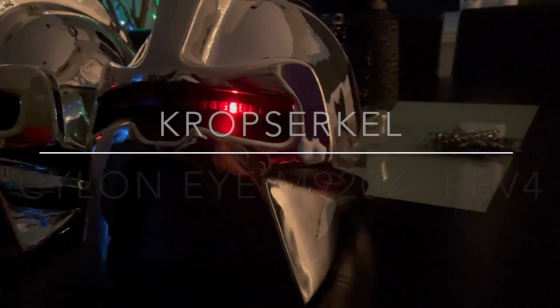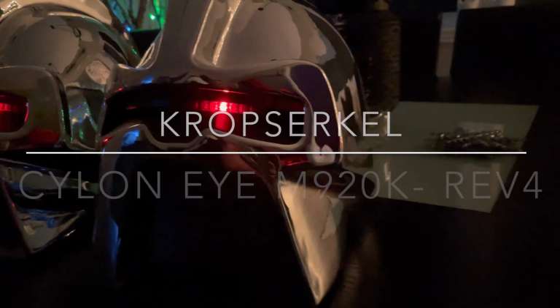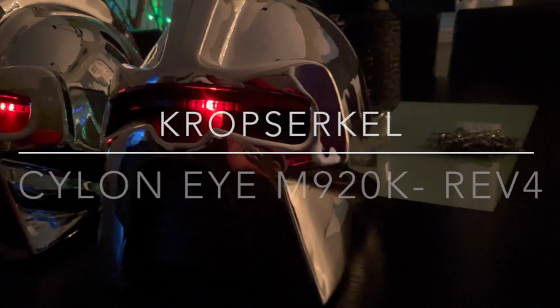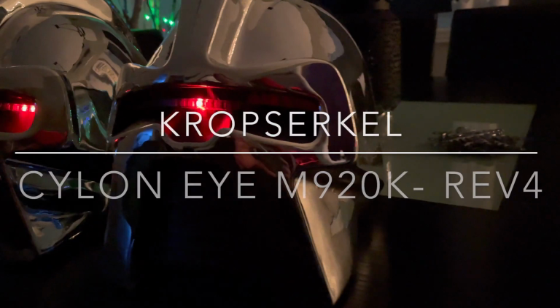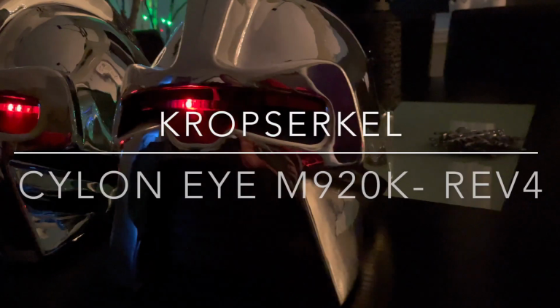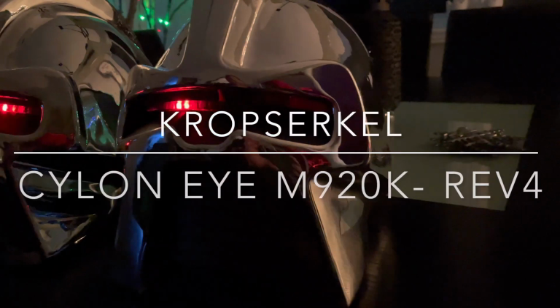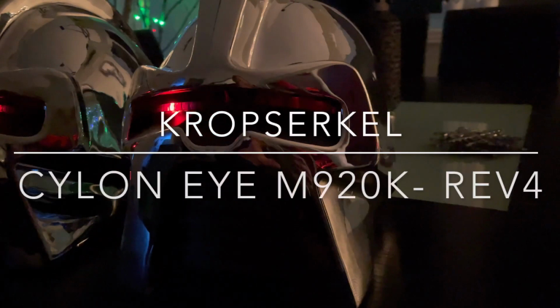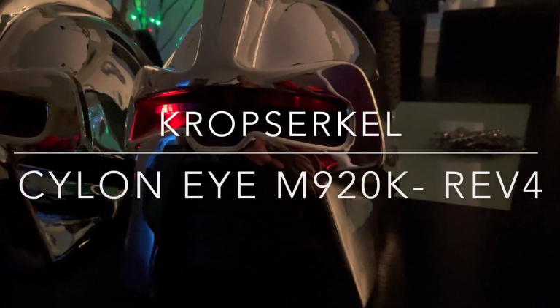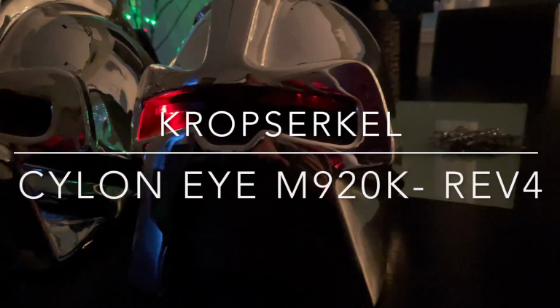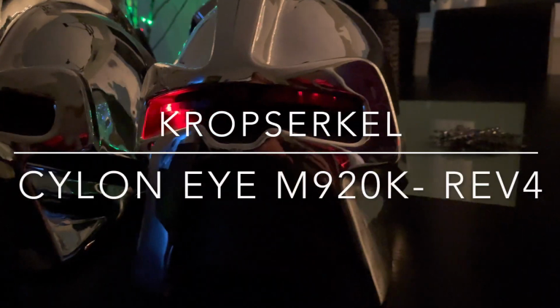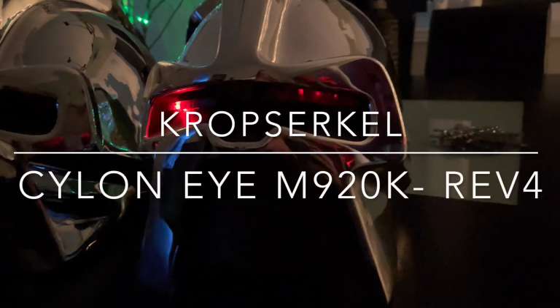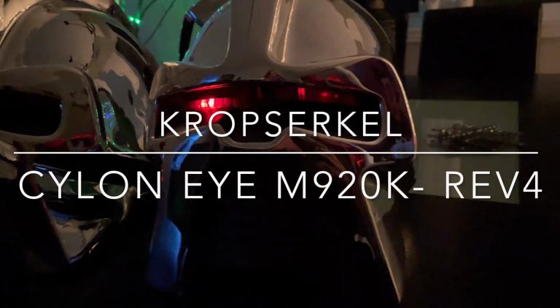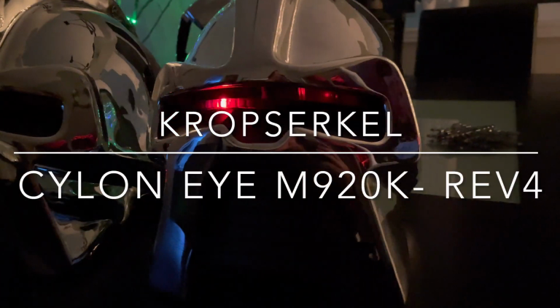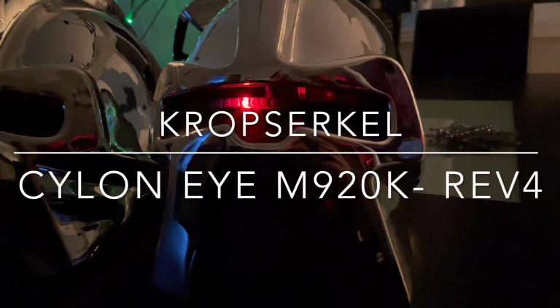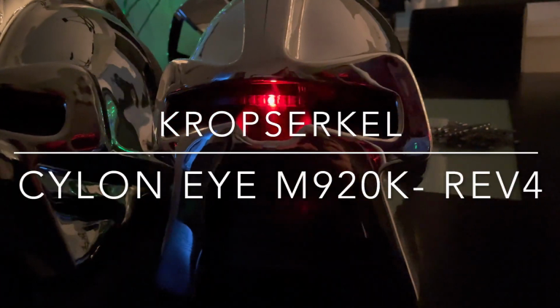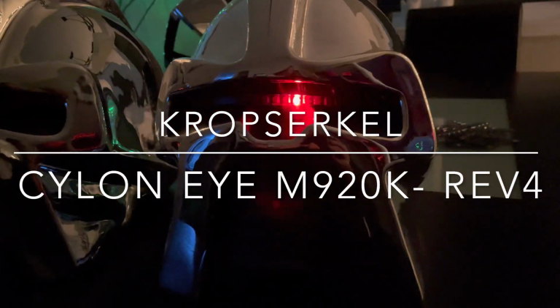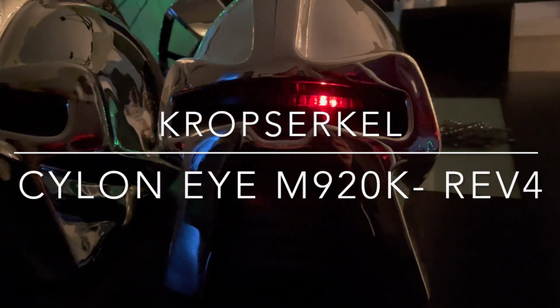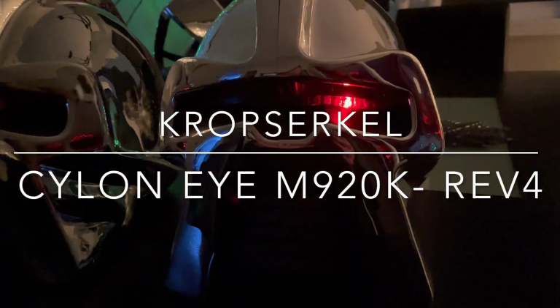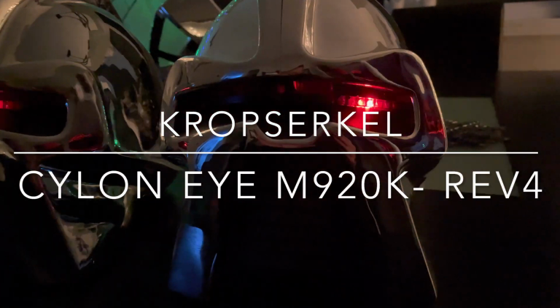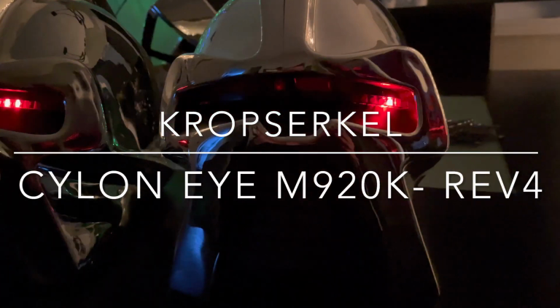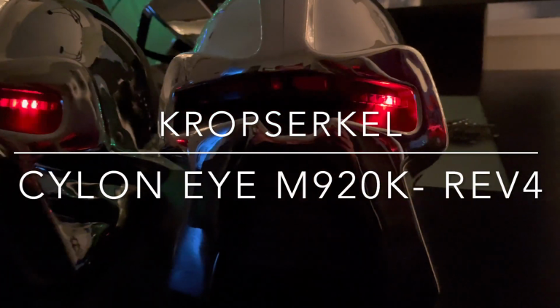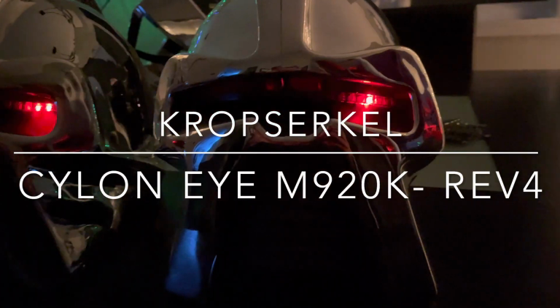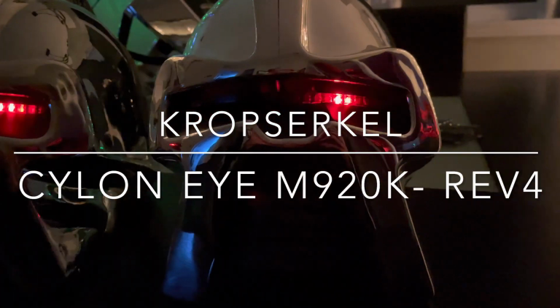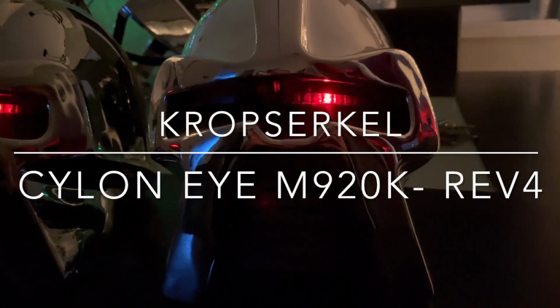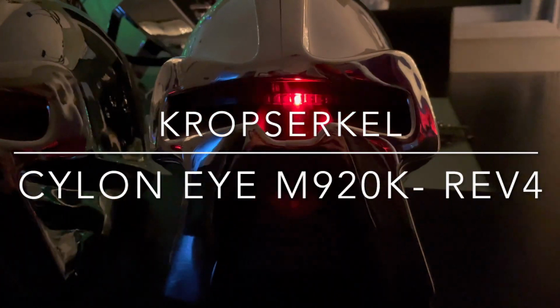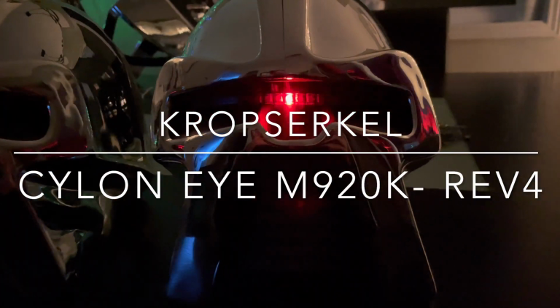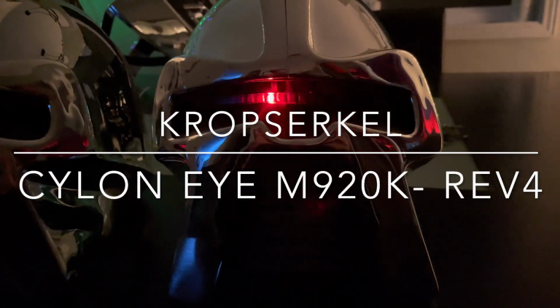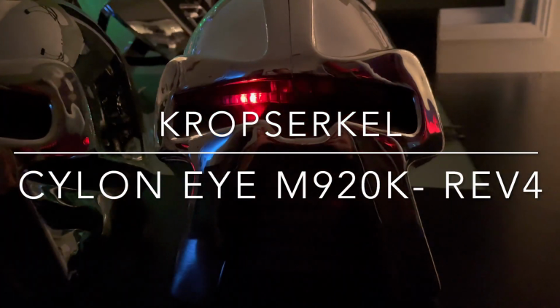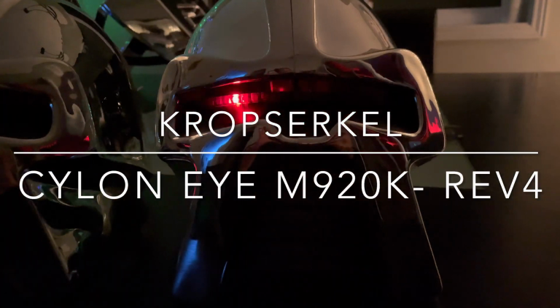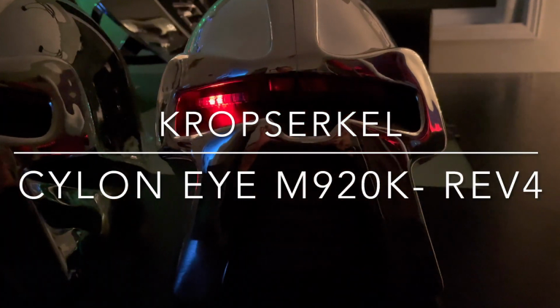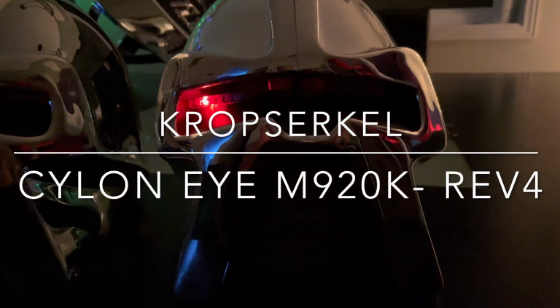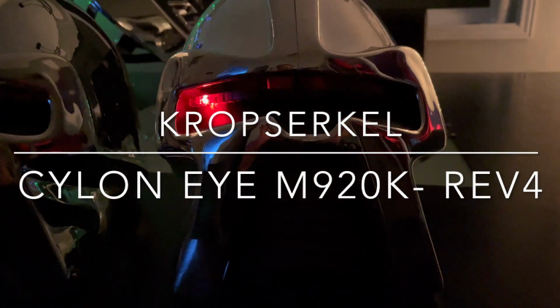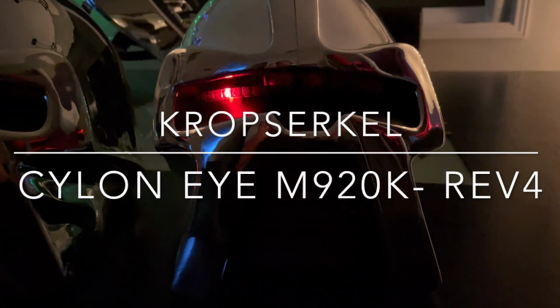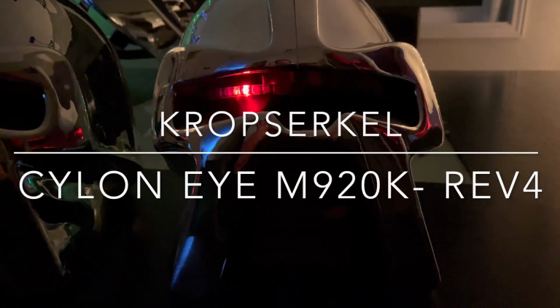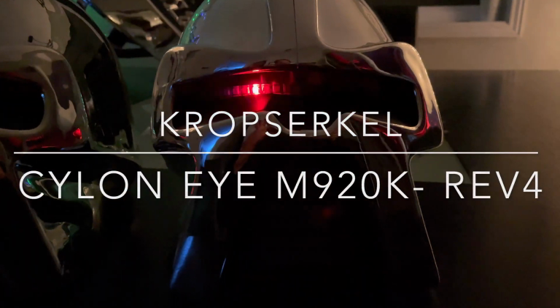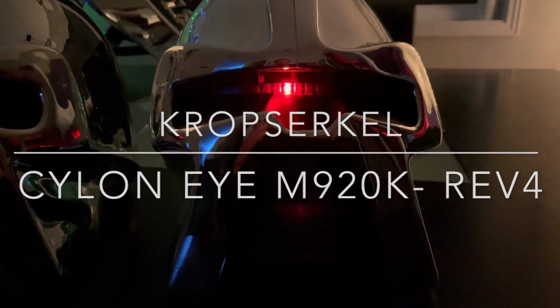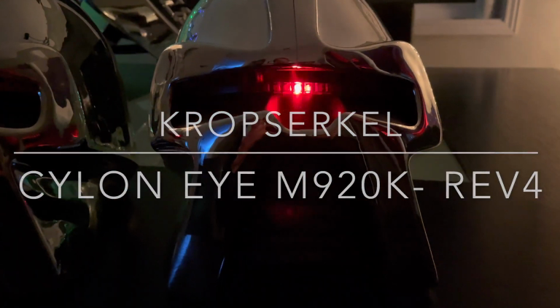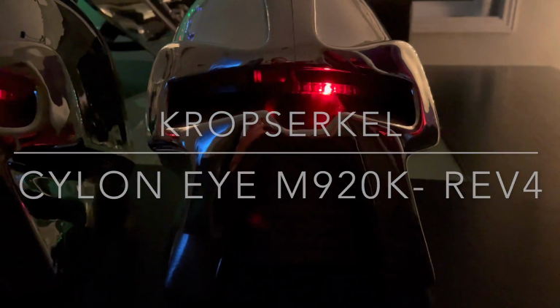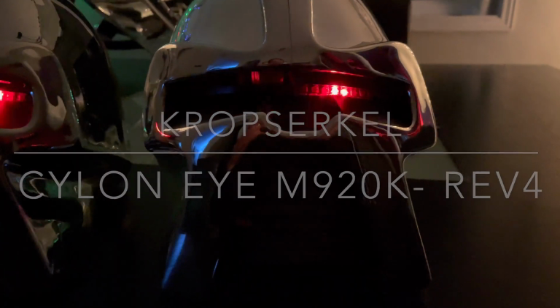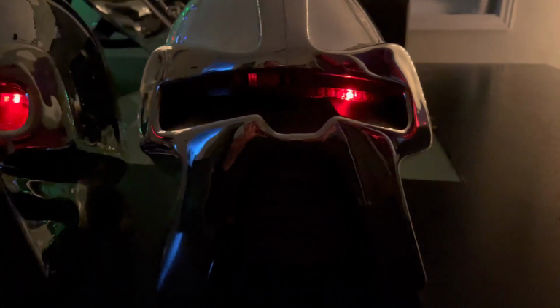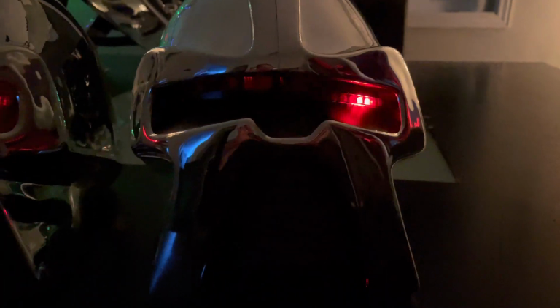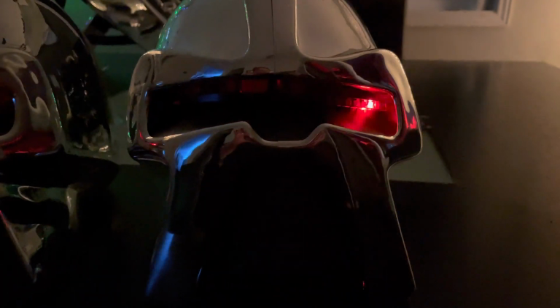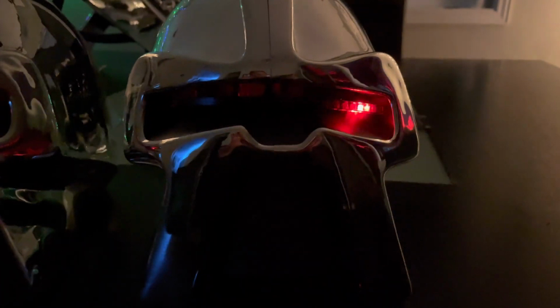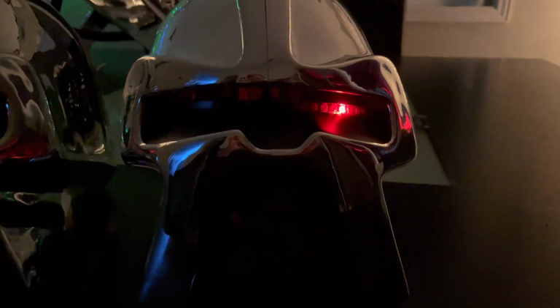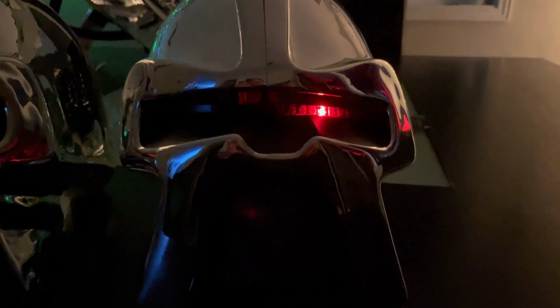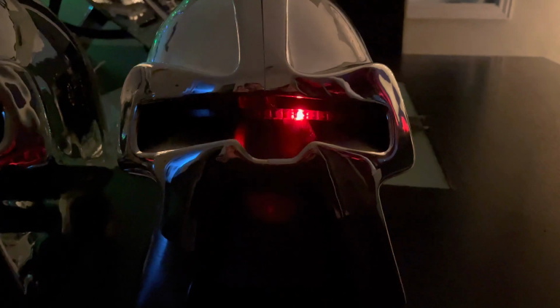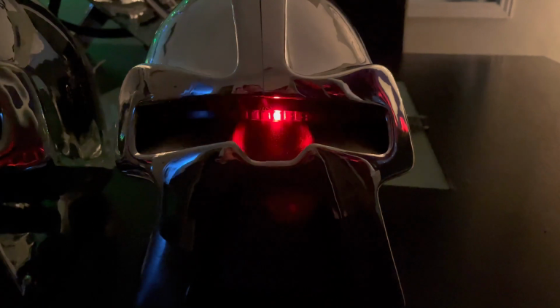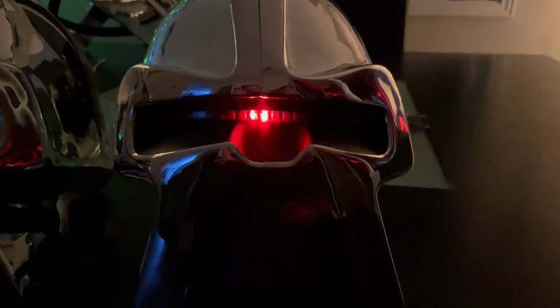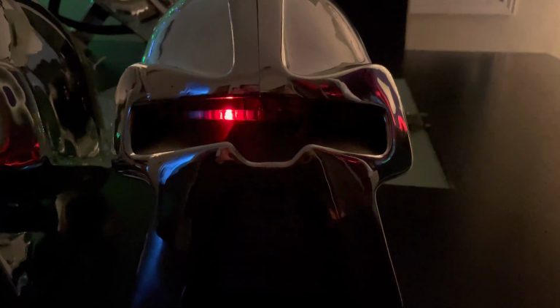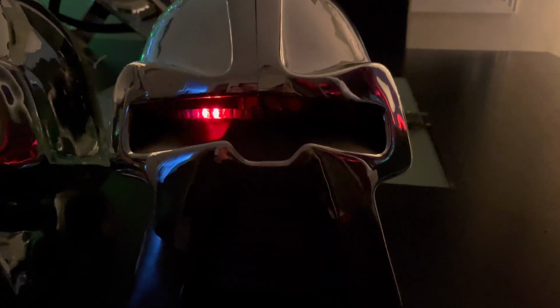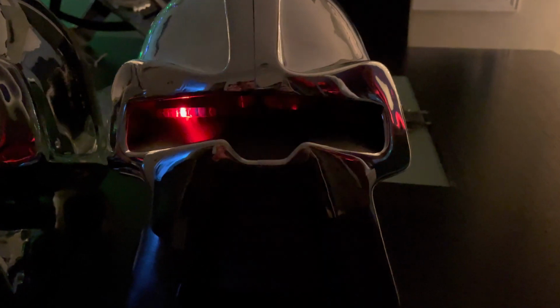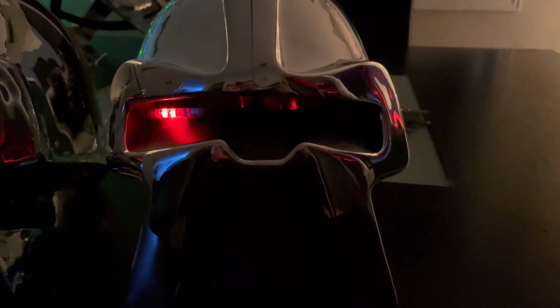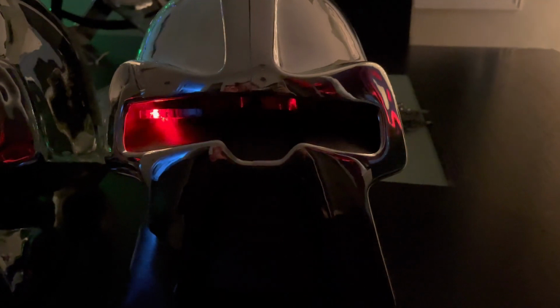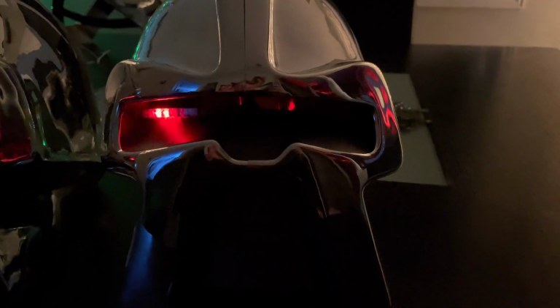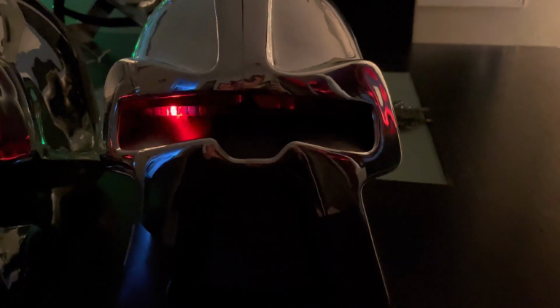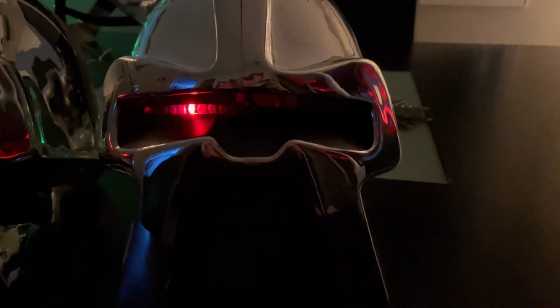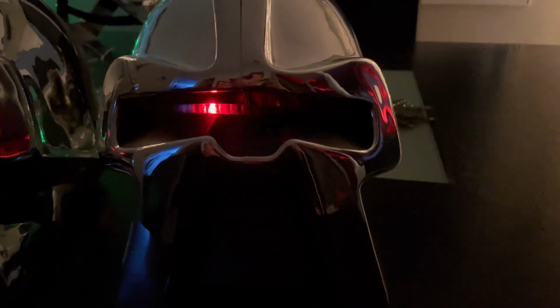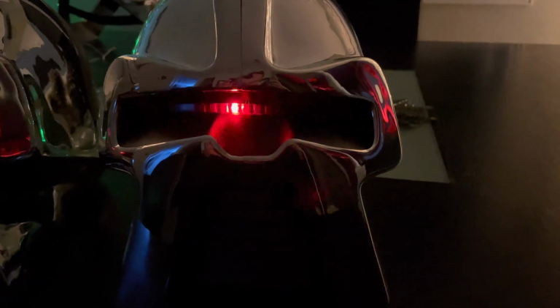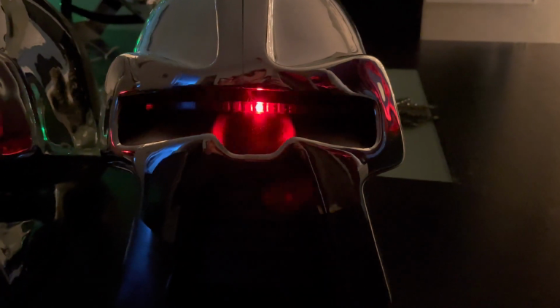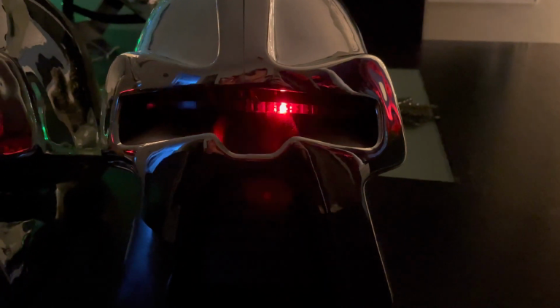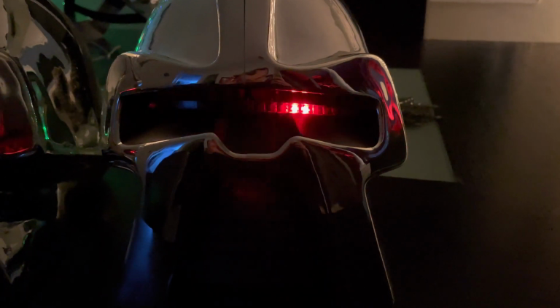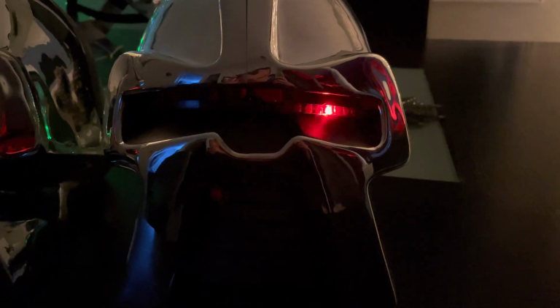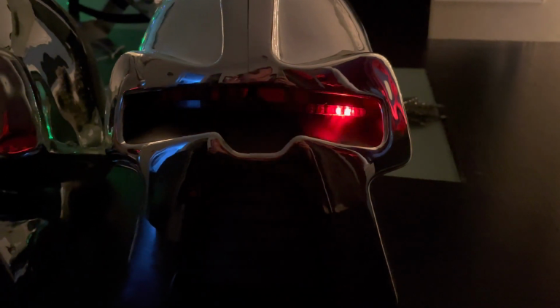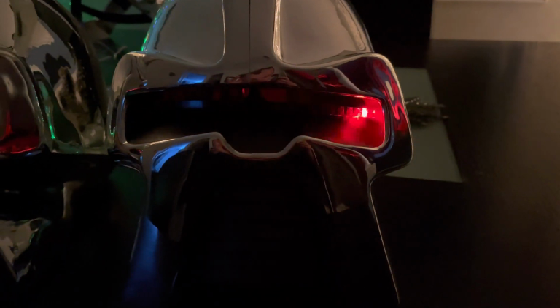Greetings Crop Circle followers. Scott Maple here. I thought I would share an update that we've just implemented into our Silent Helmets.